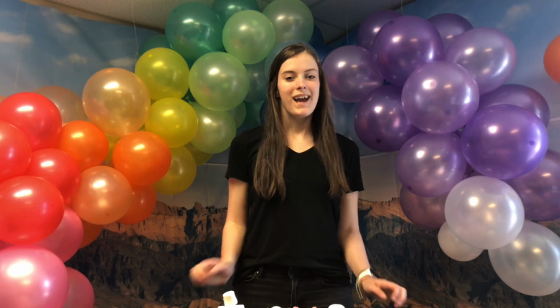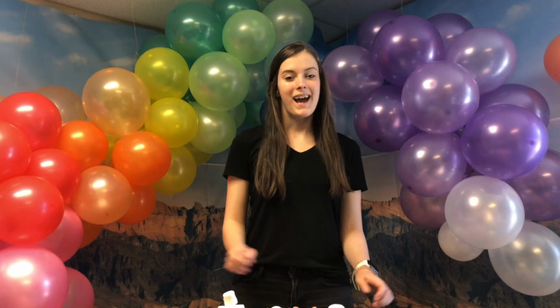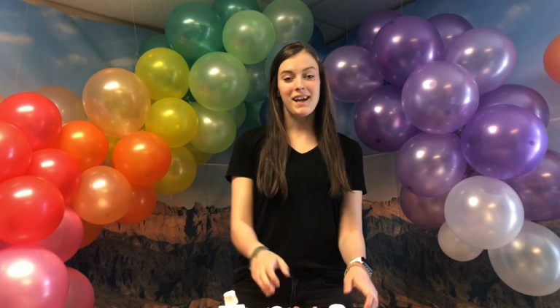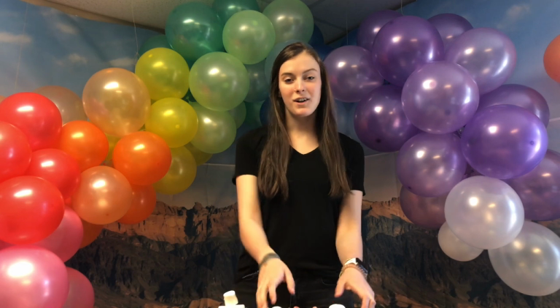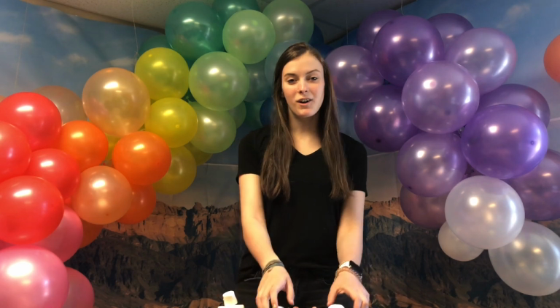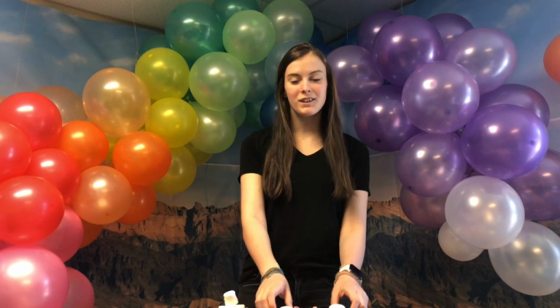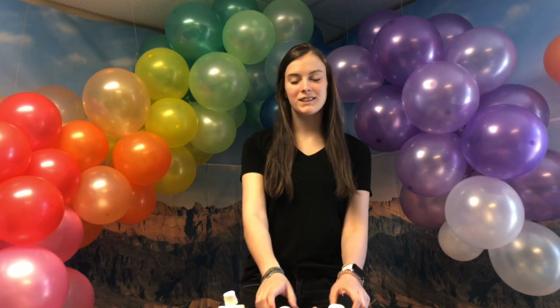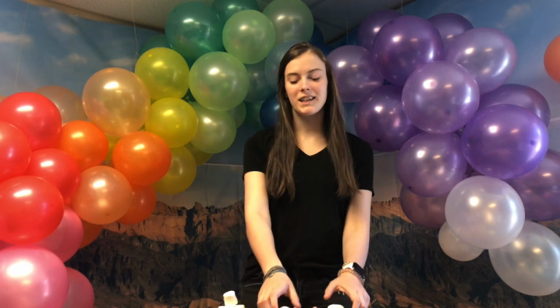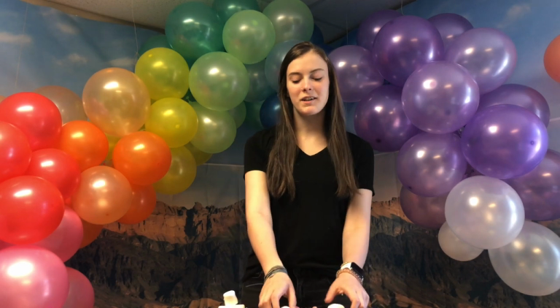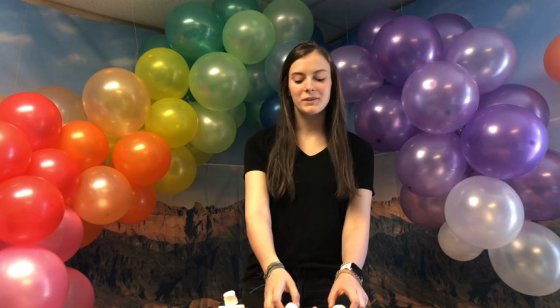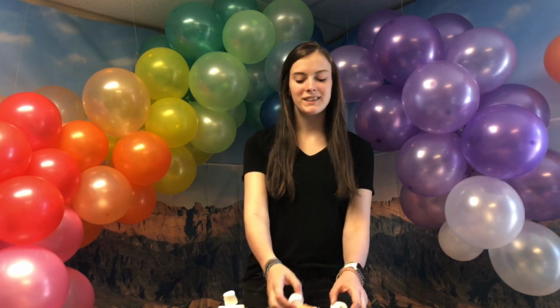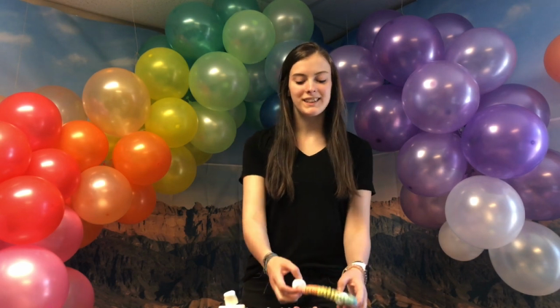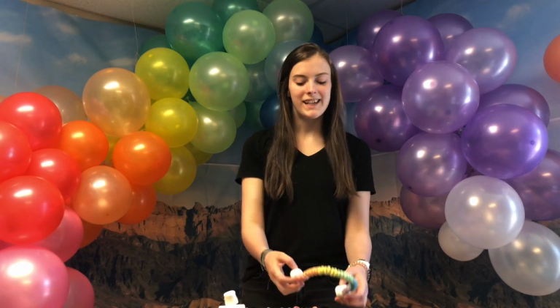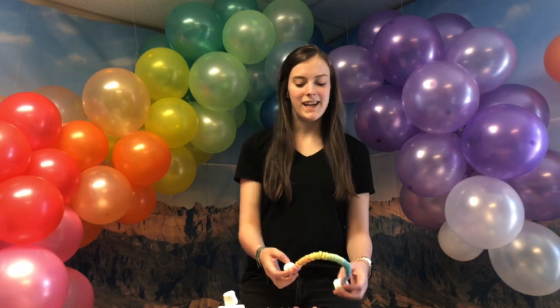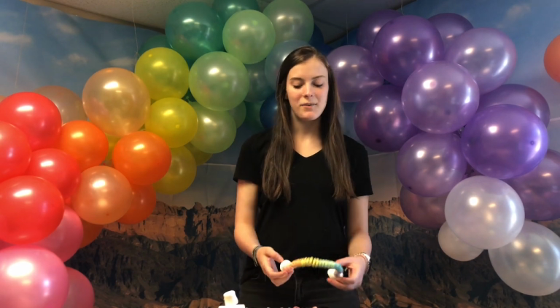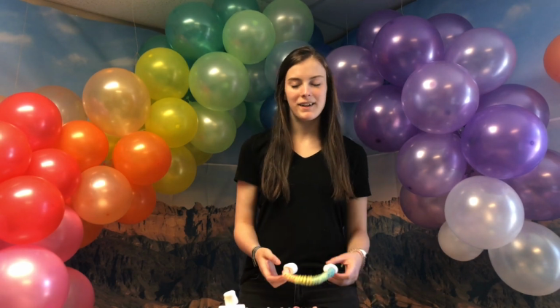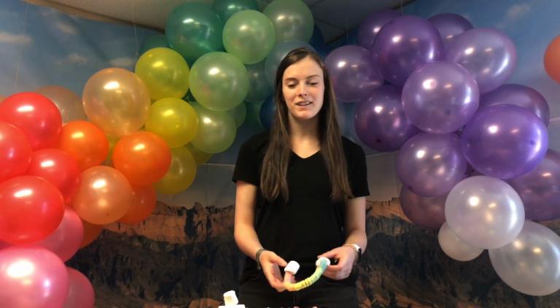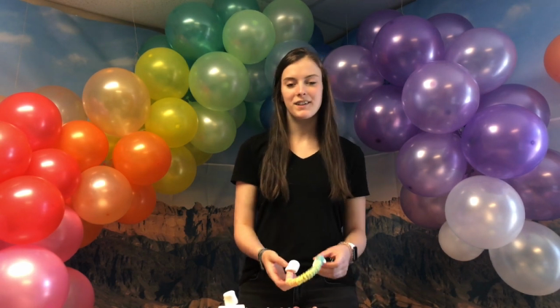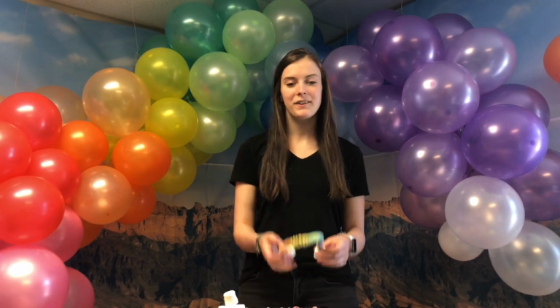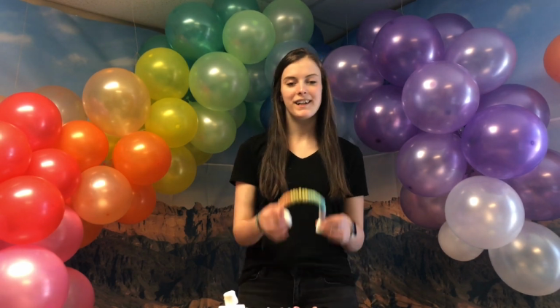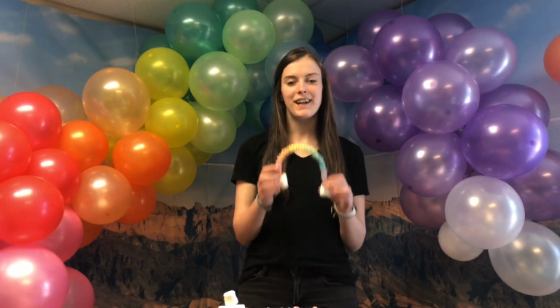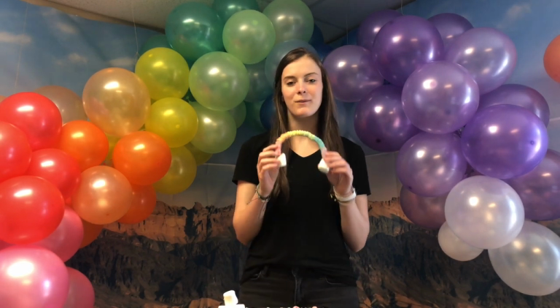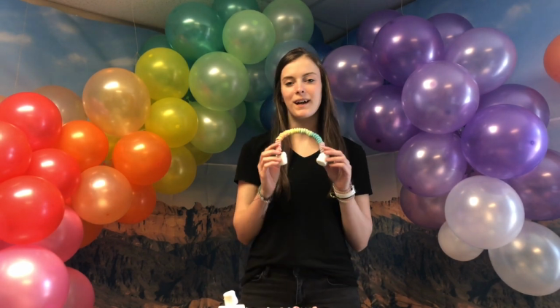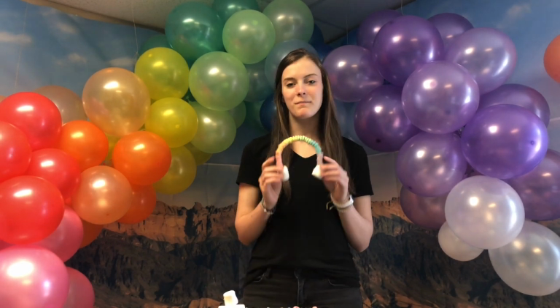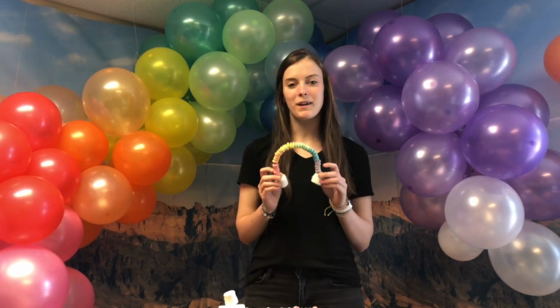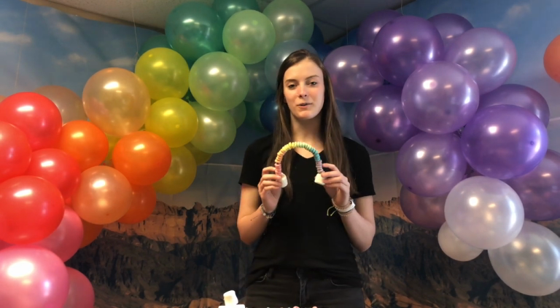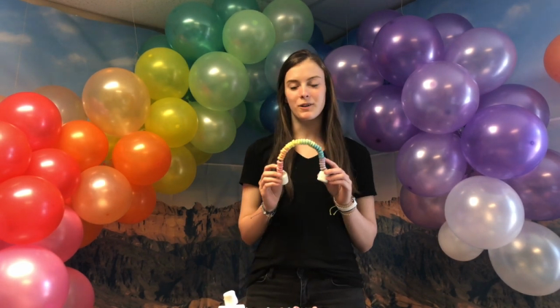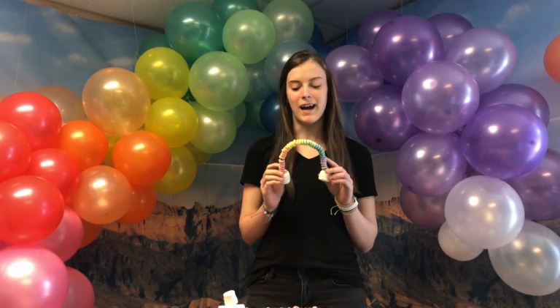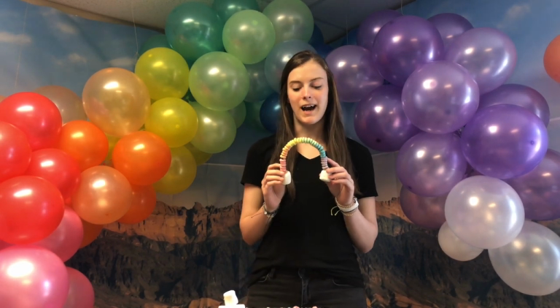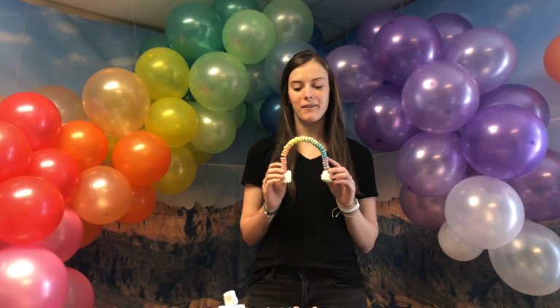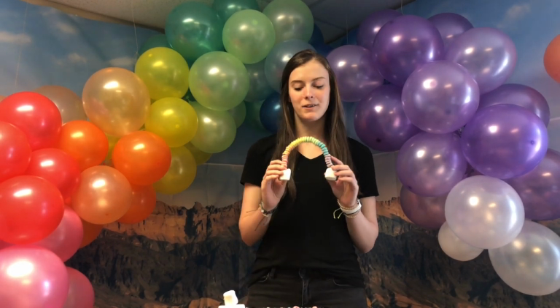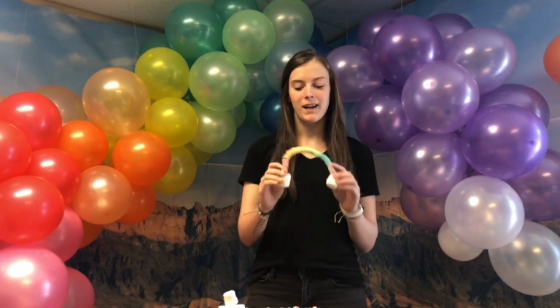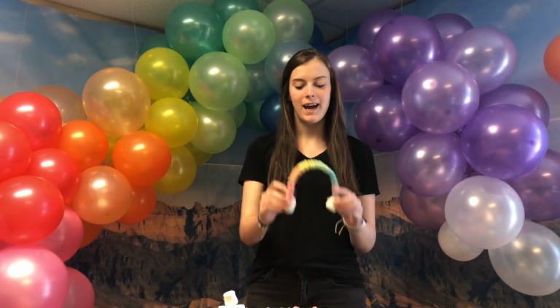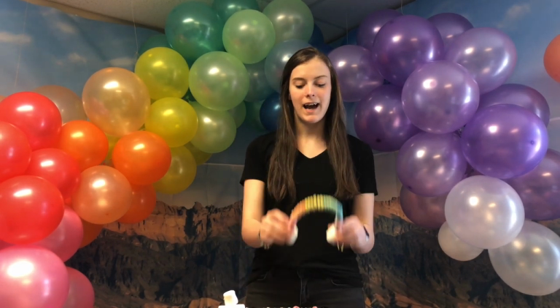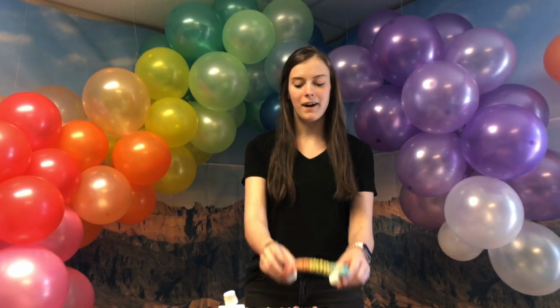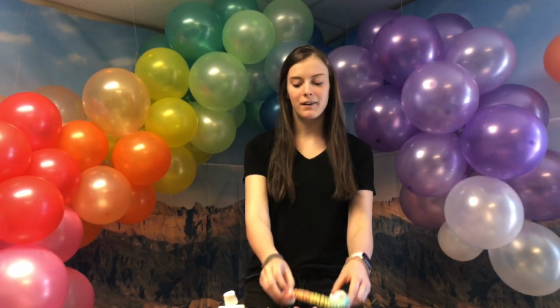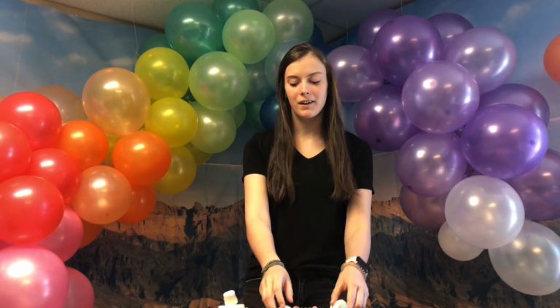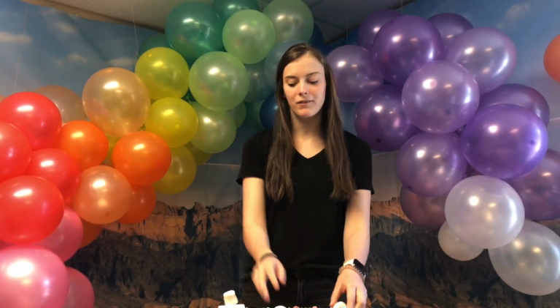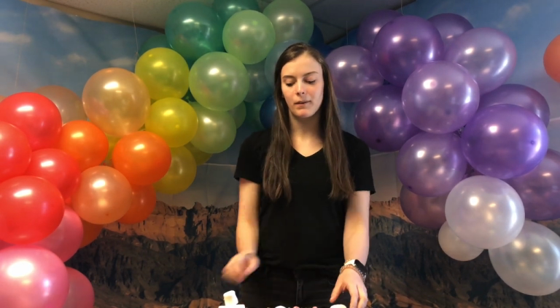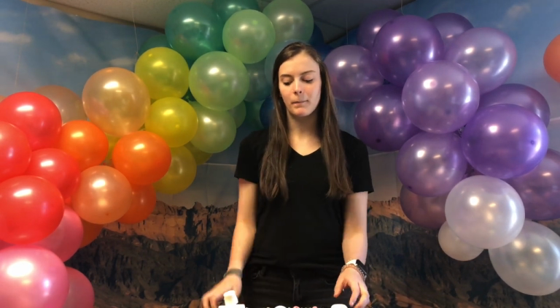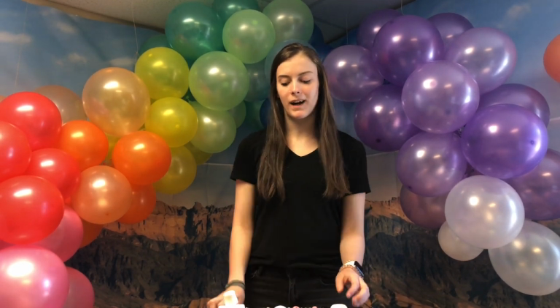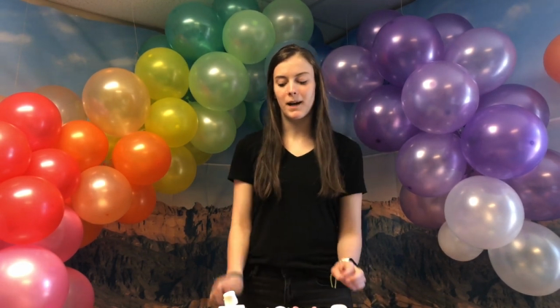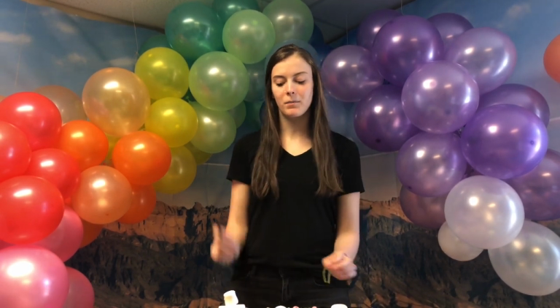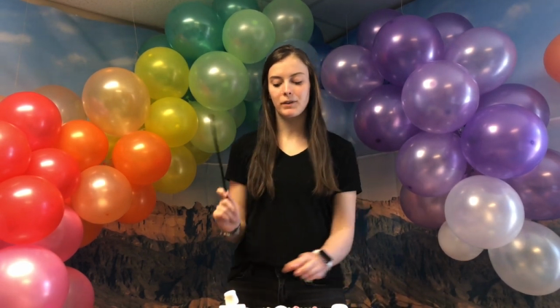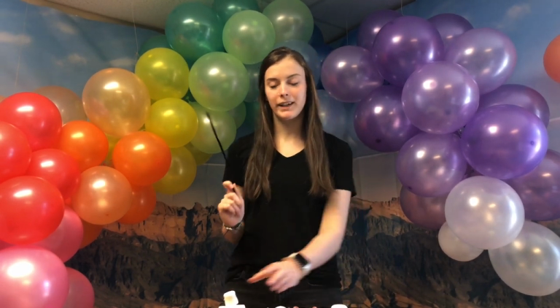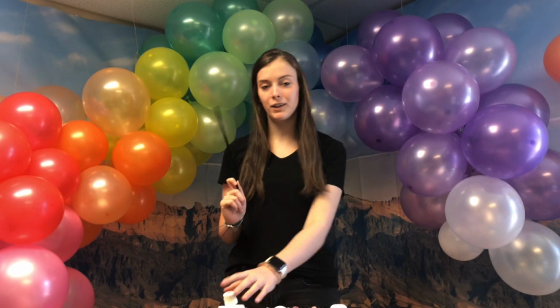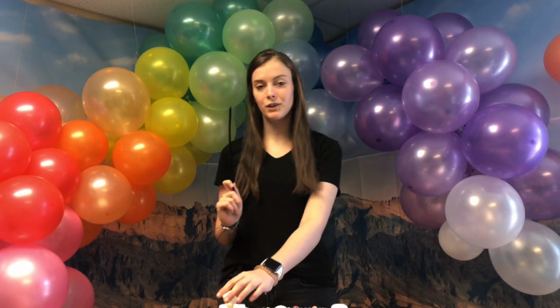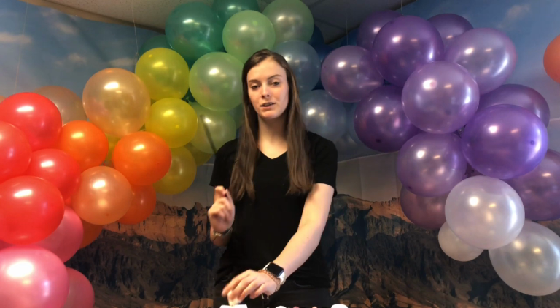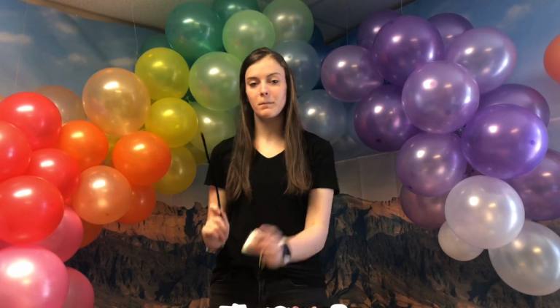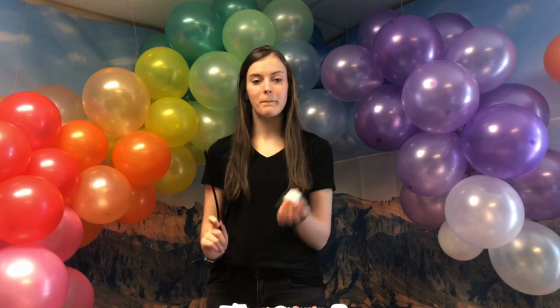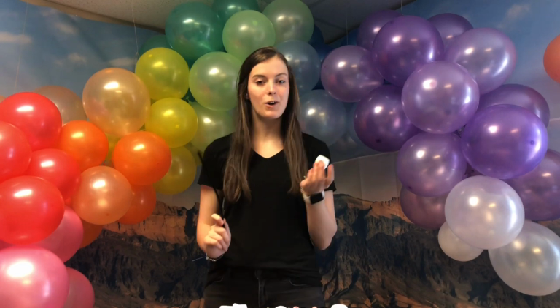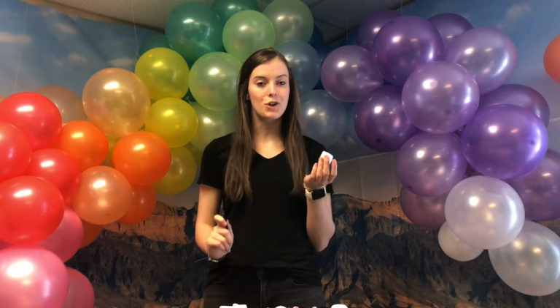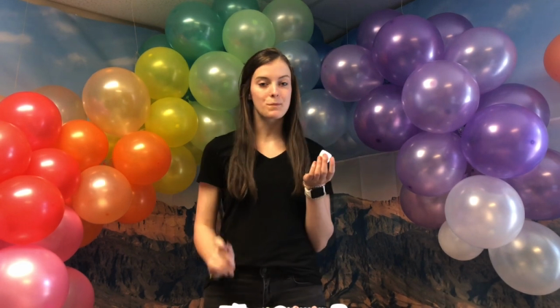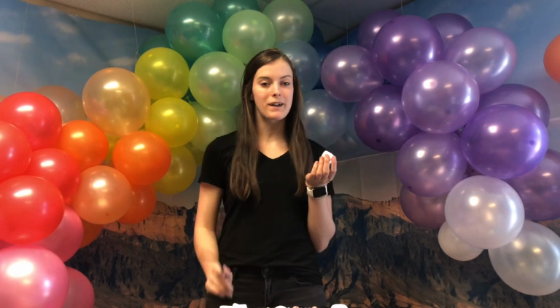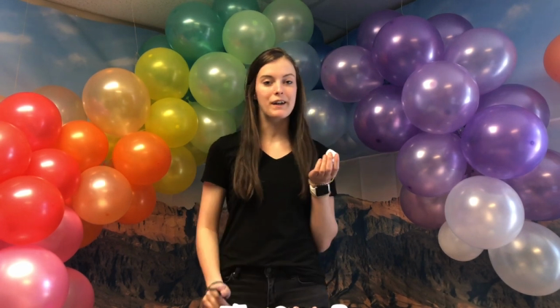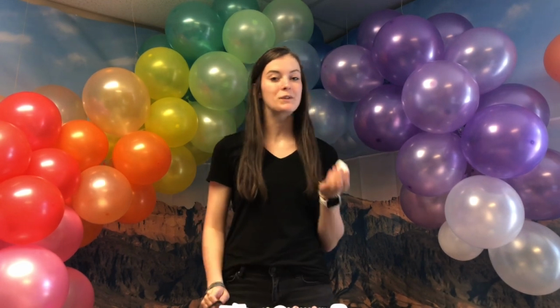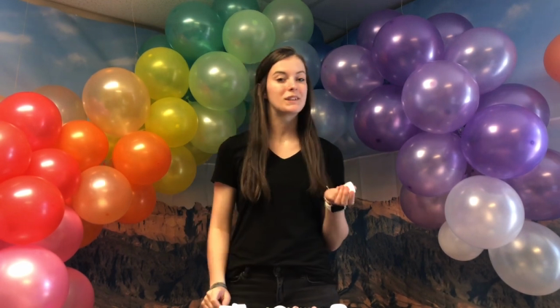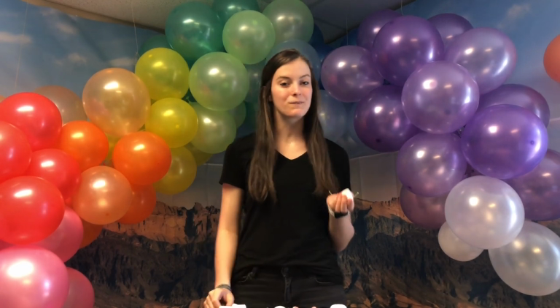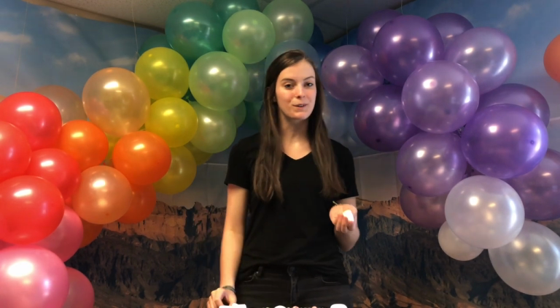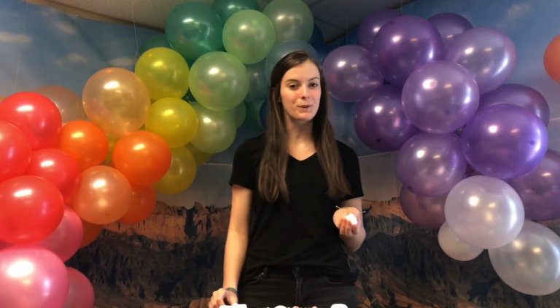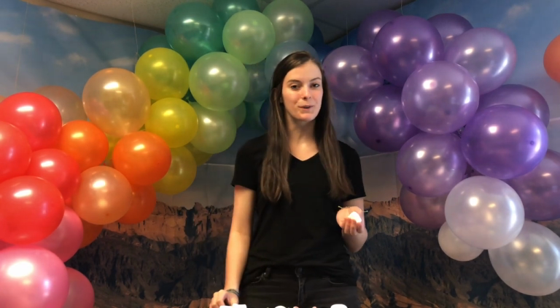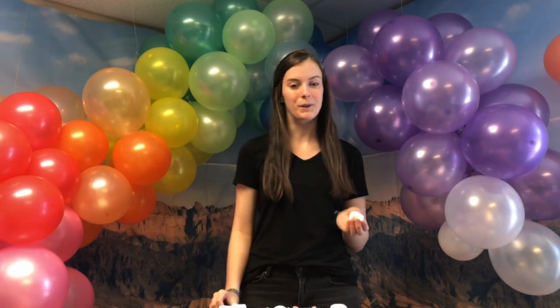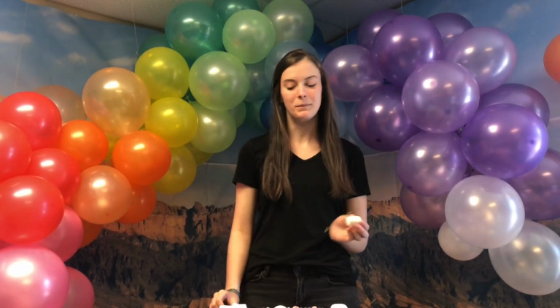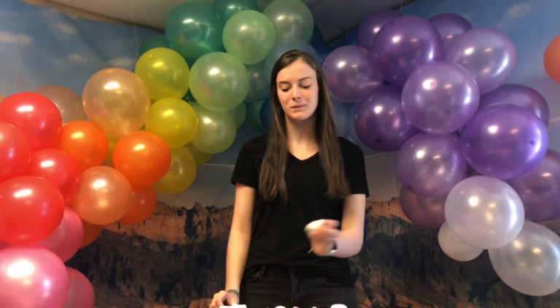Hey y'all! So today we are doing a rainbow craft out of pipe cleaners, marshmallows, and Froot Loops.